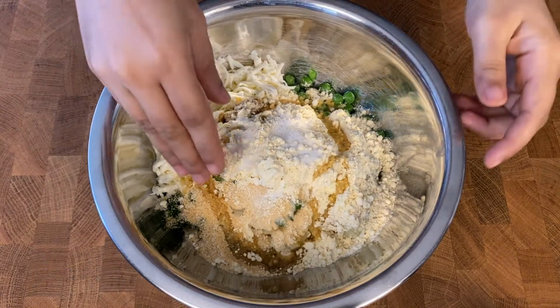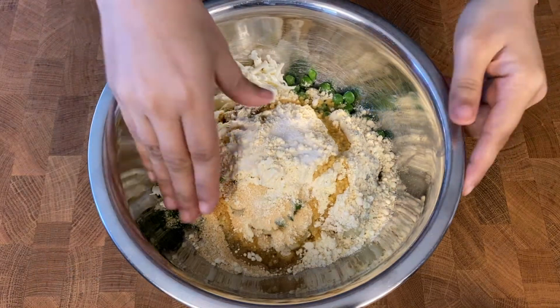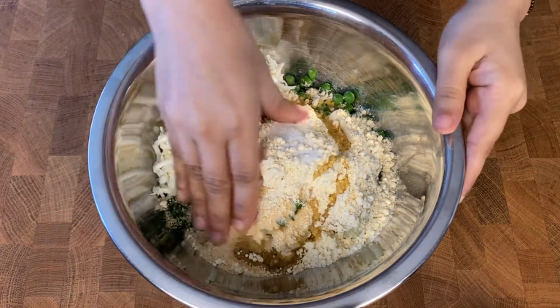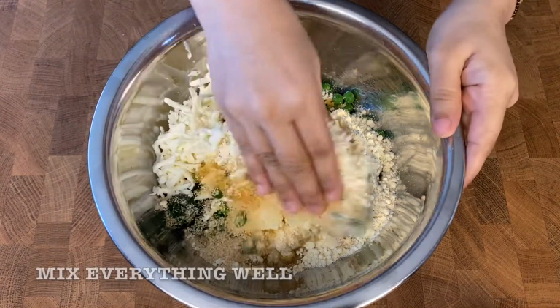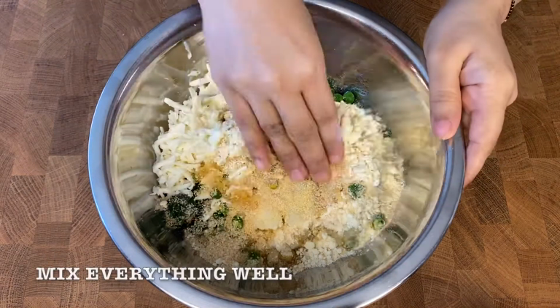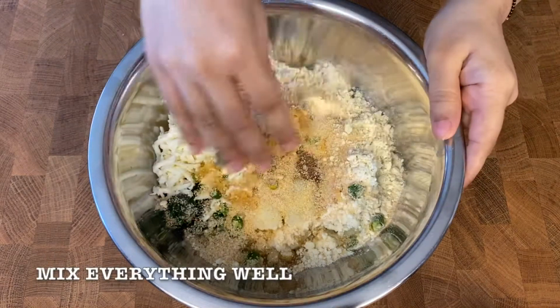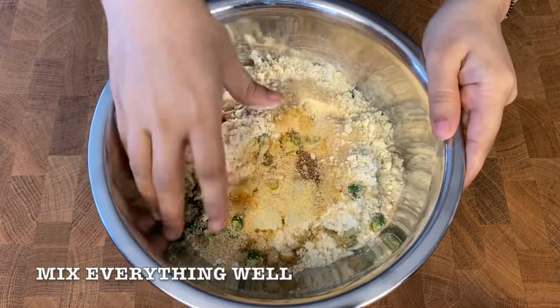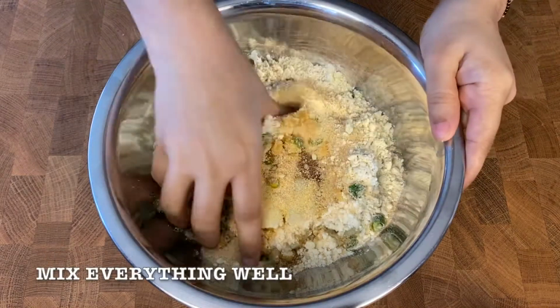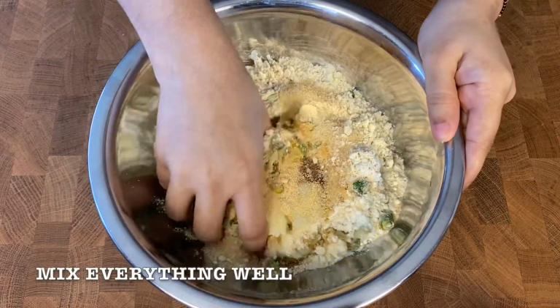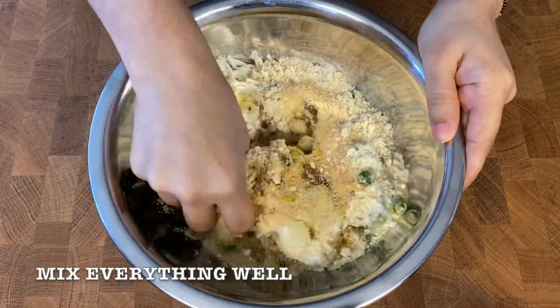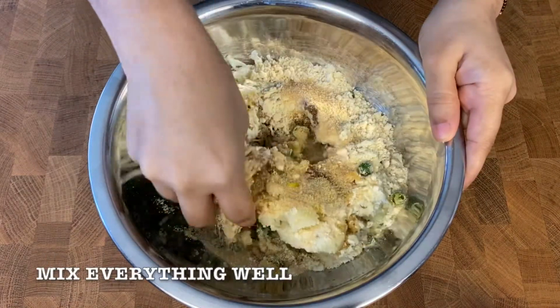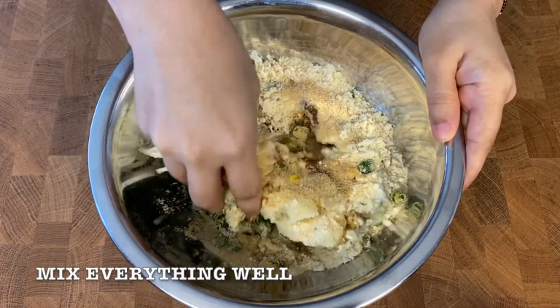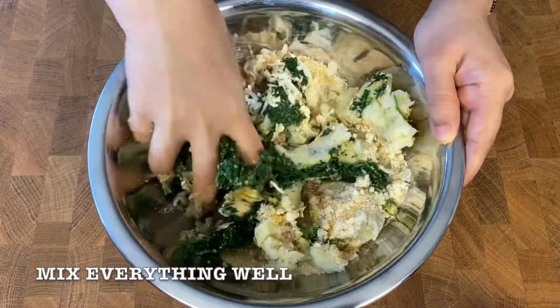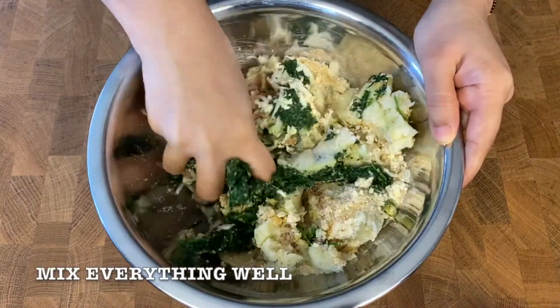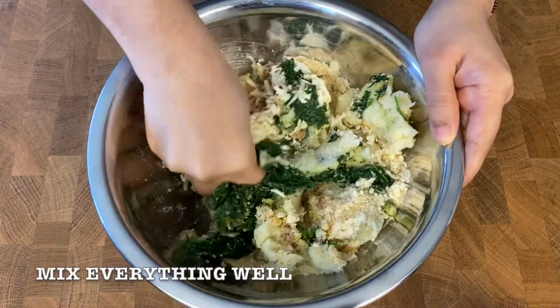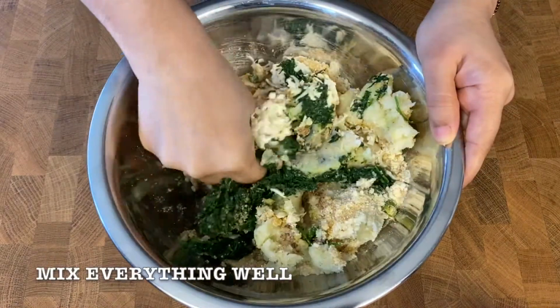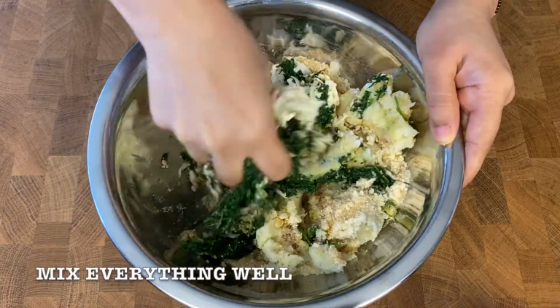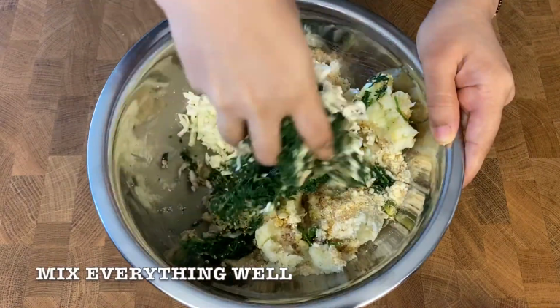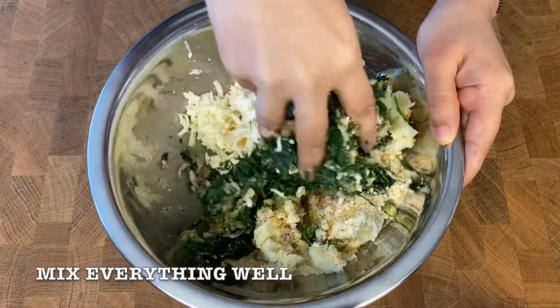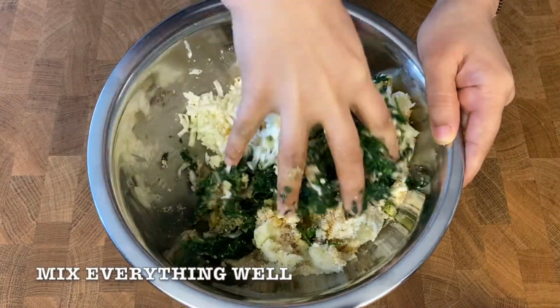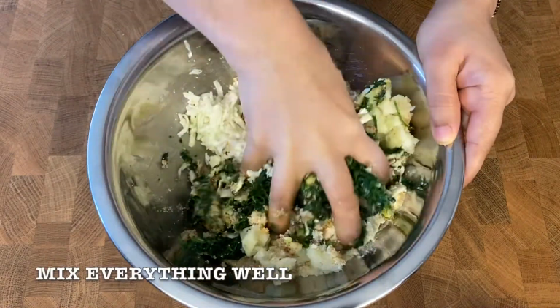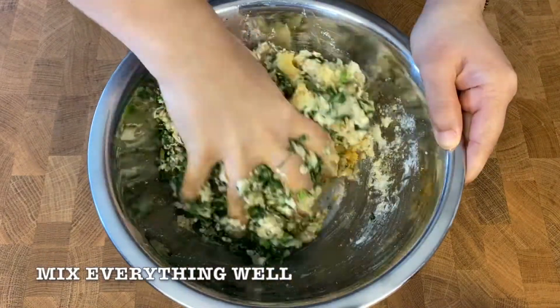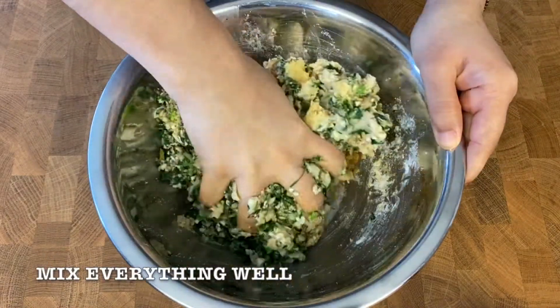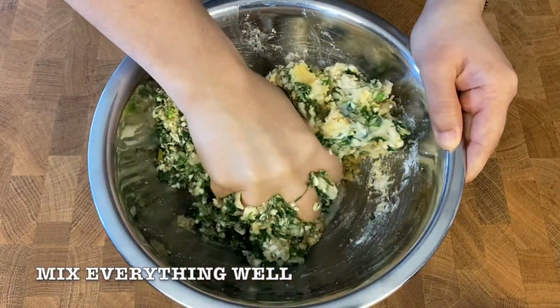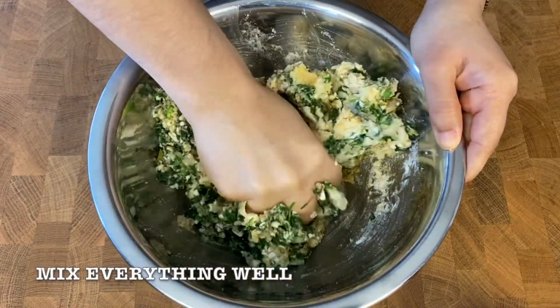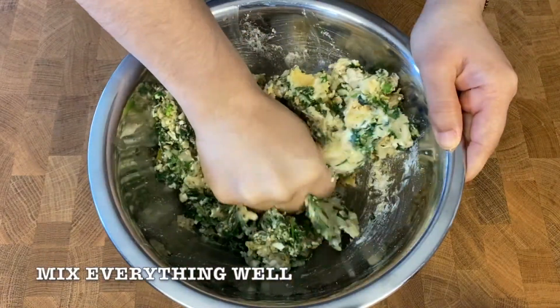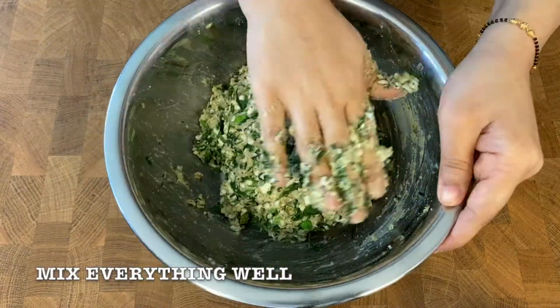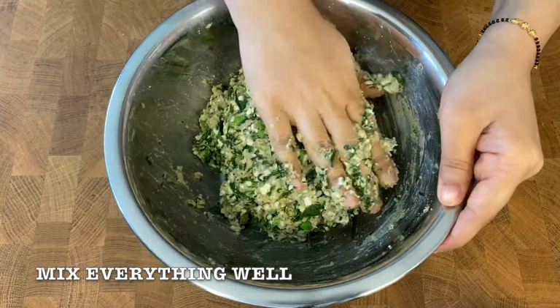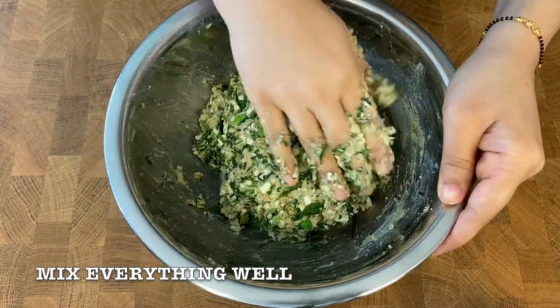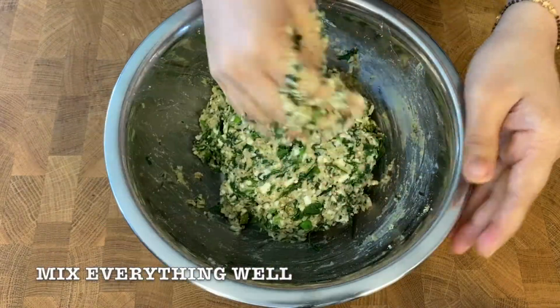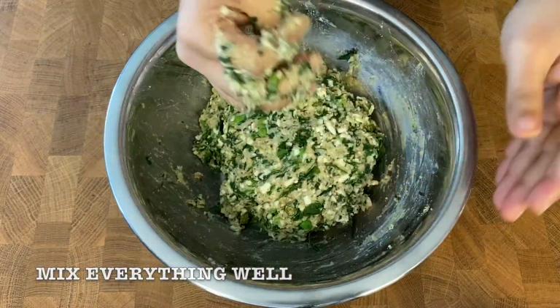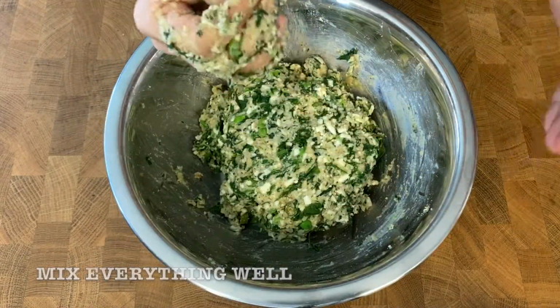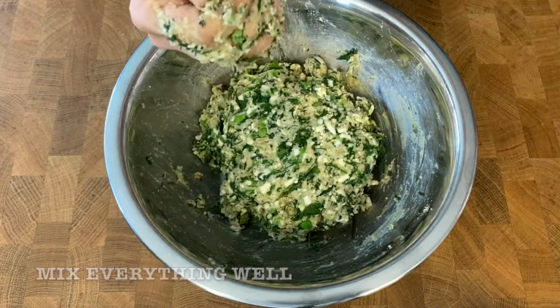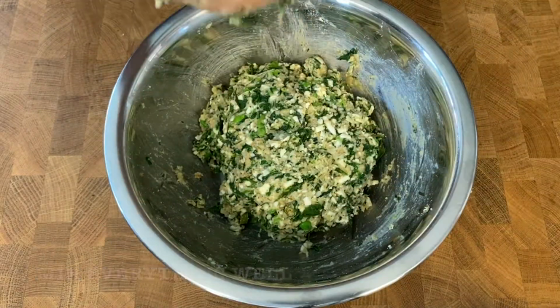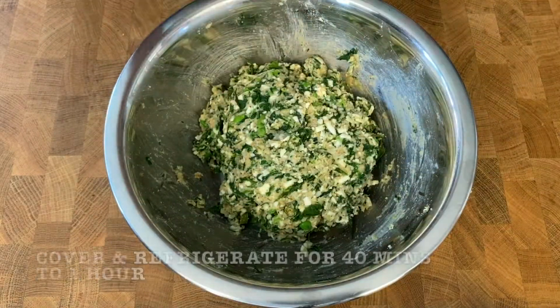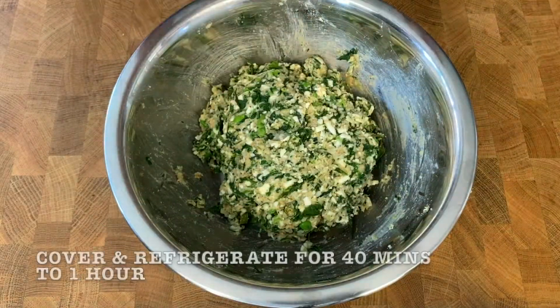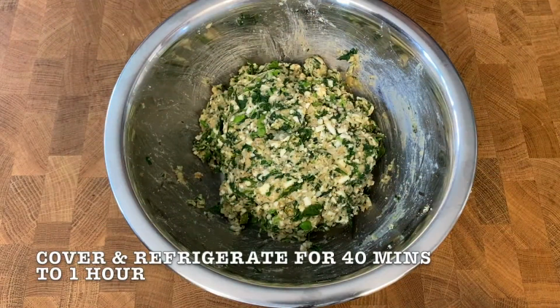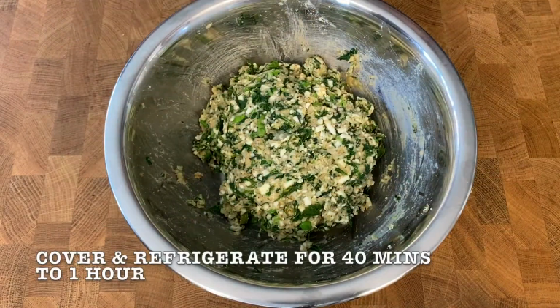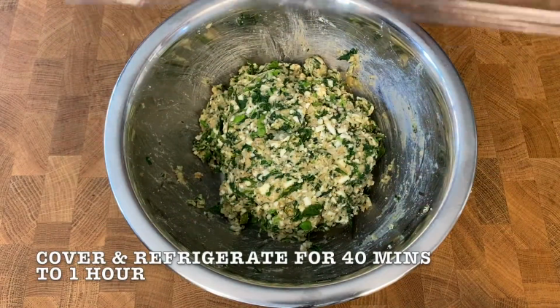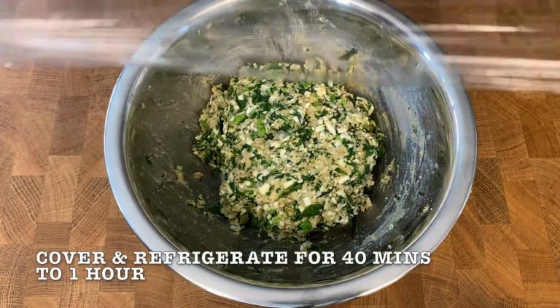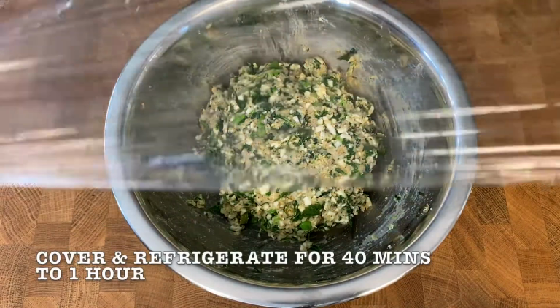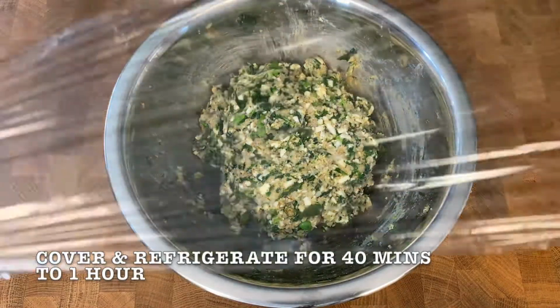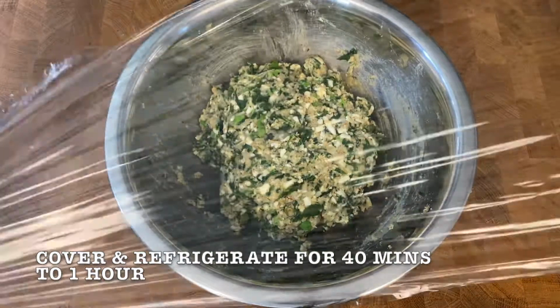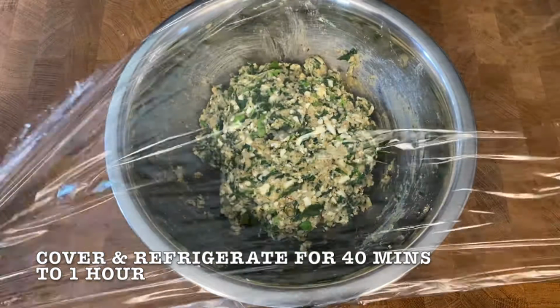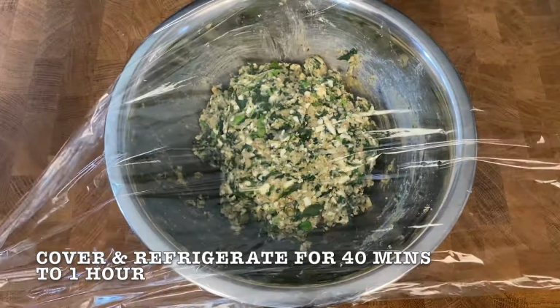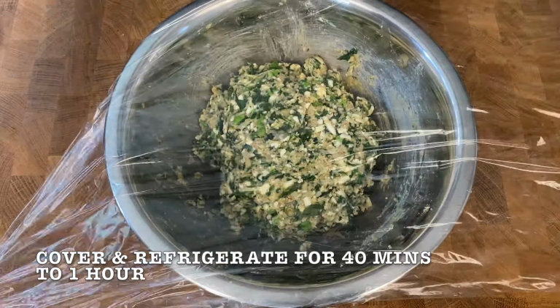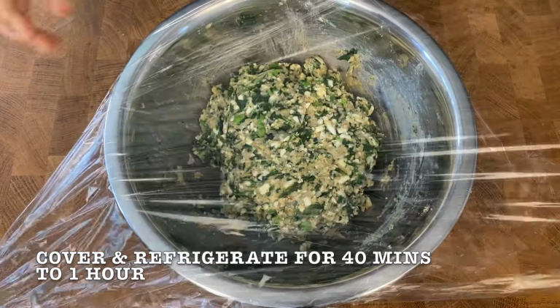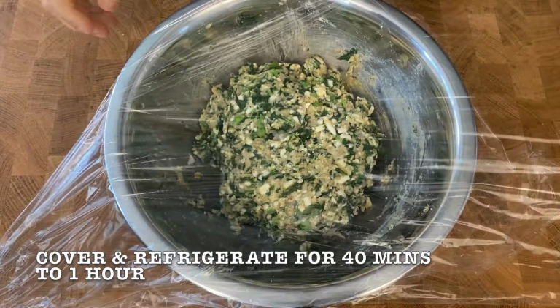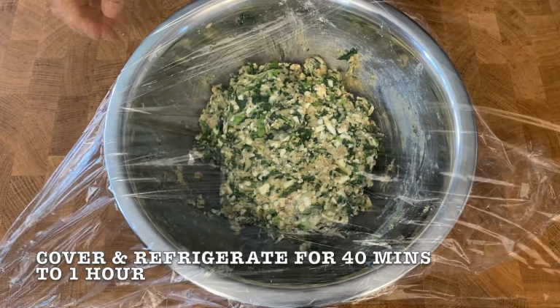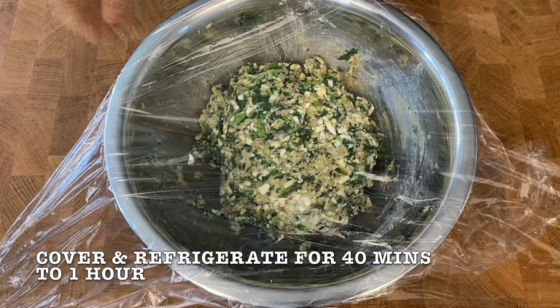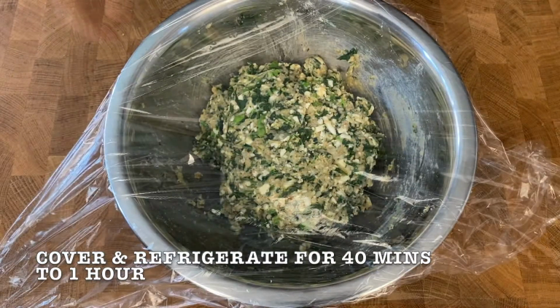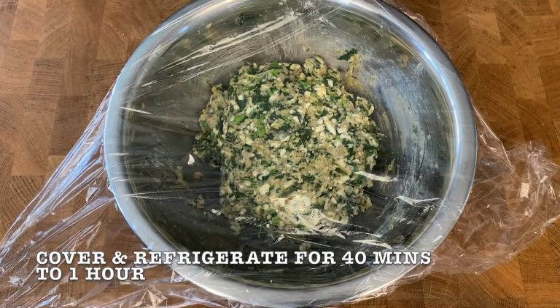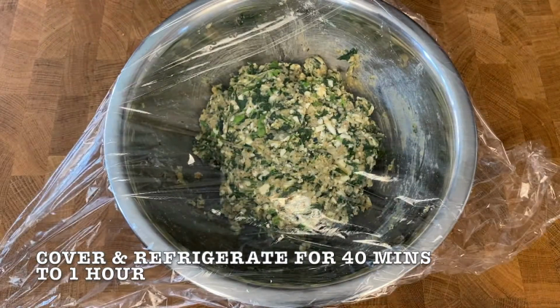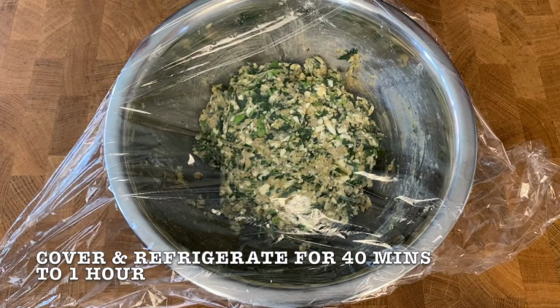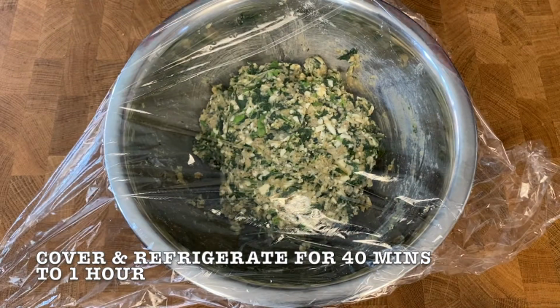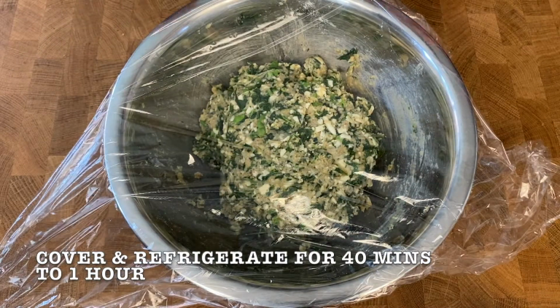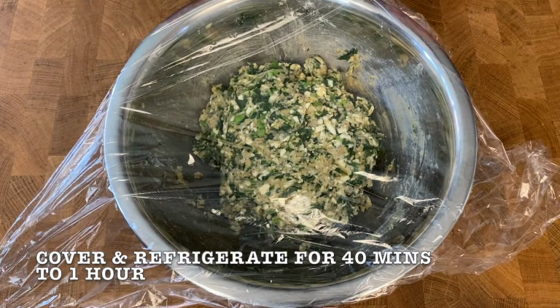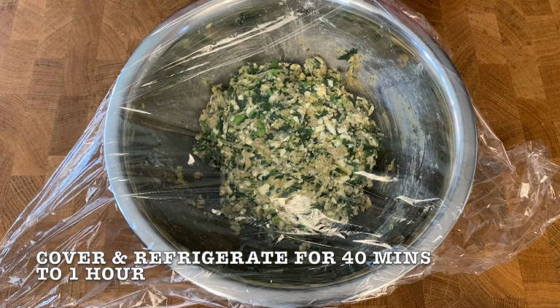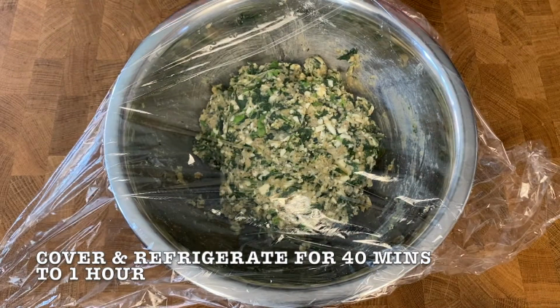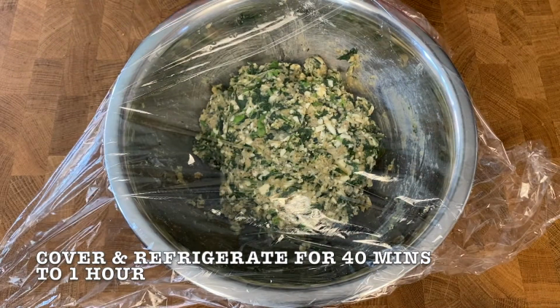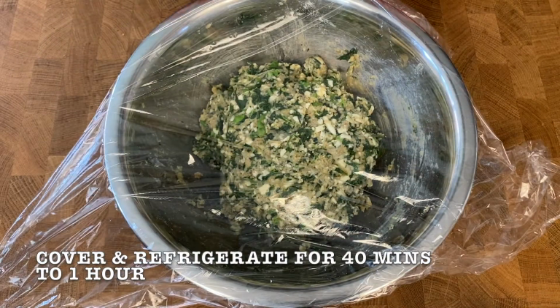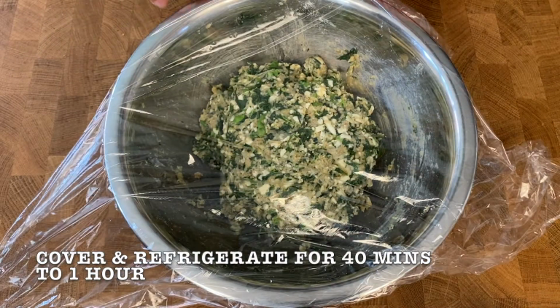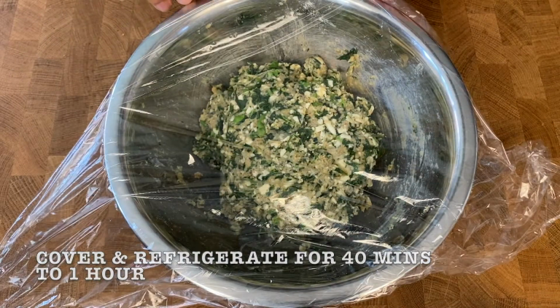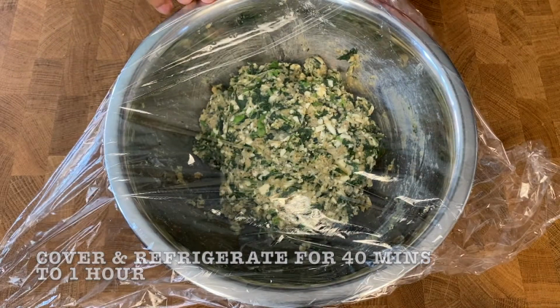Mix everything well. Then cover and refrigerate for 40 minutes to 1 hour.